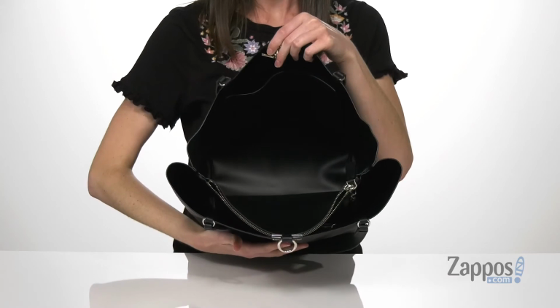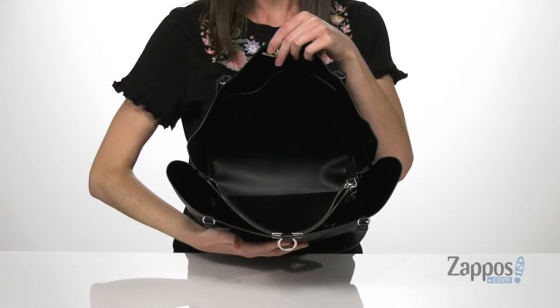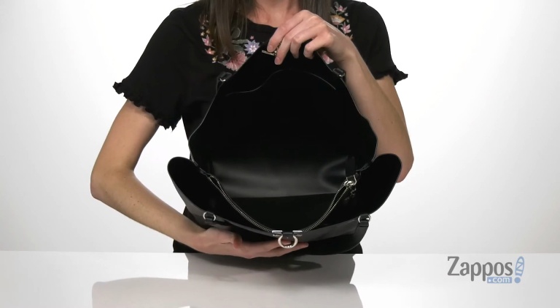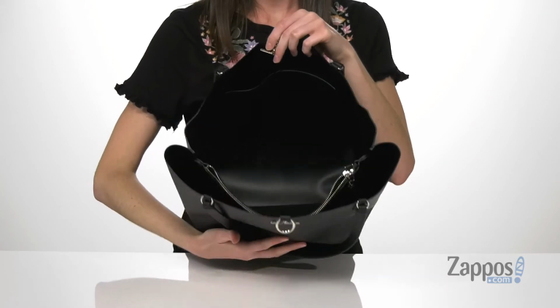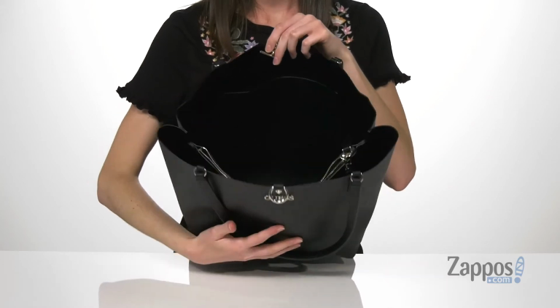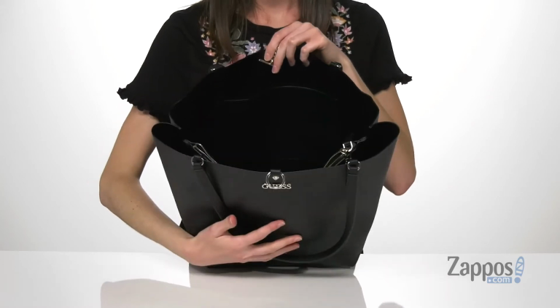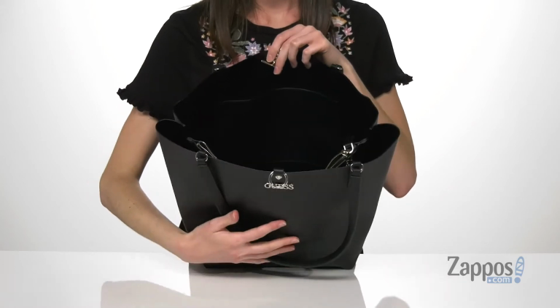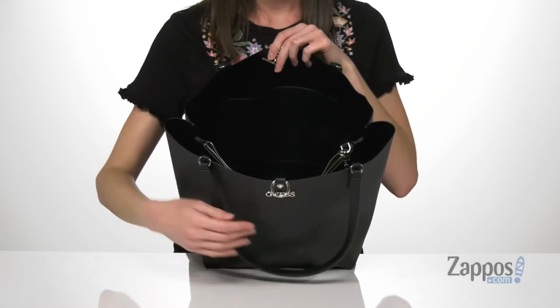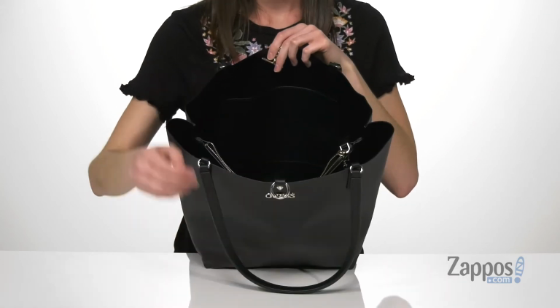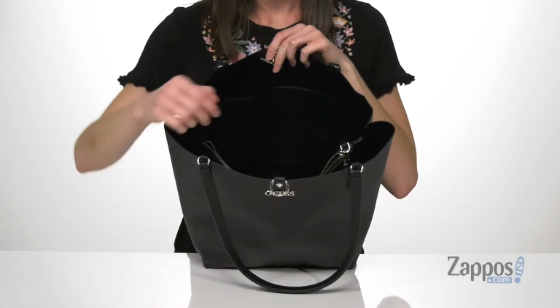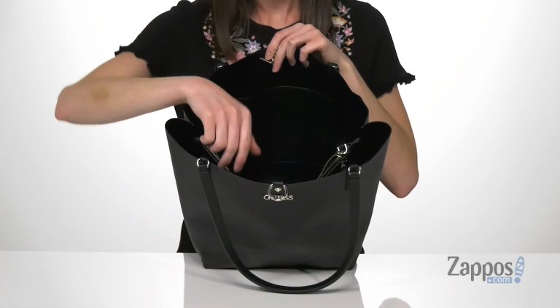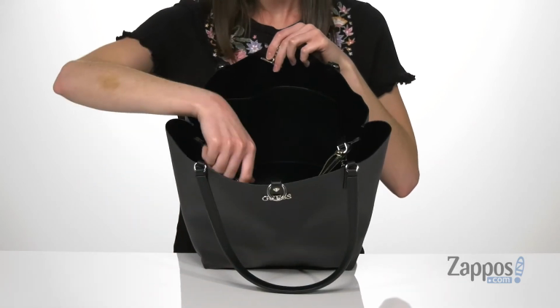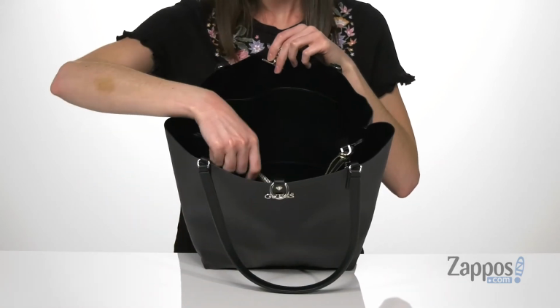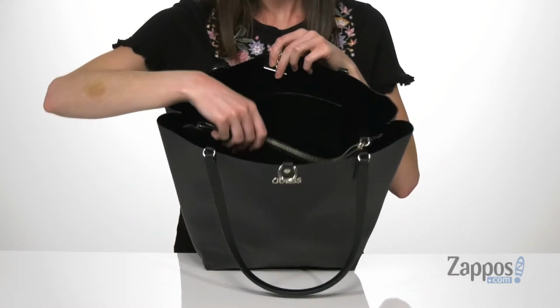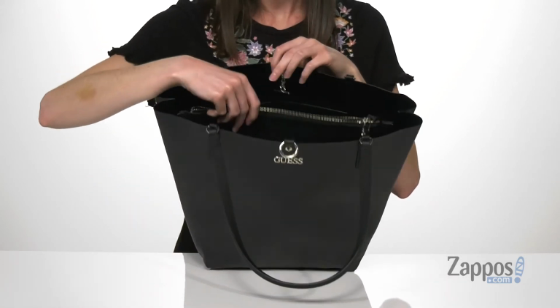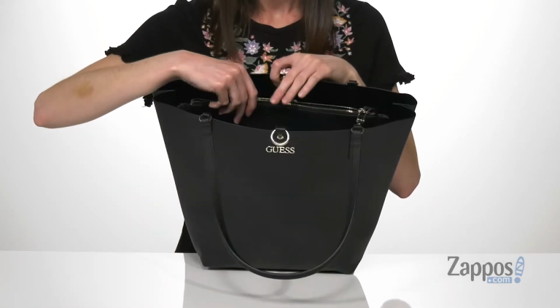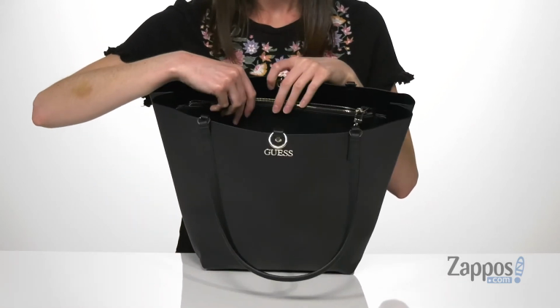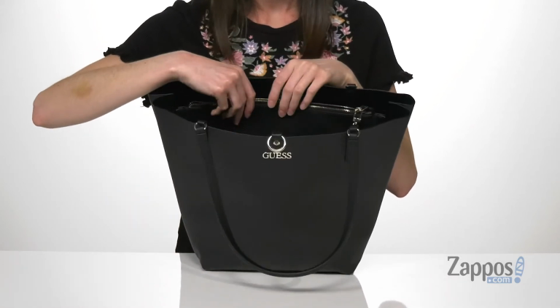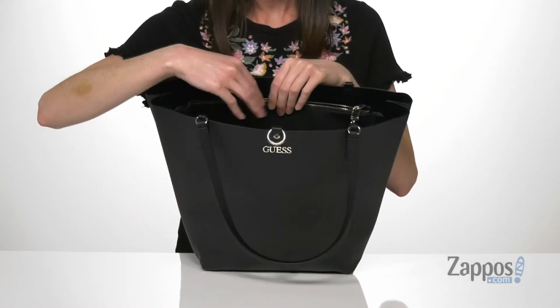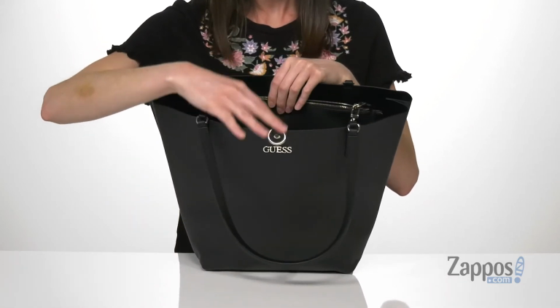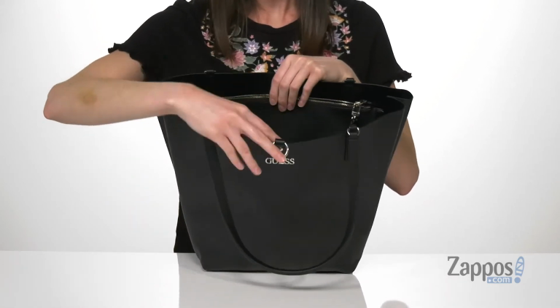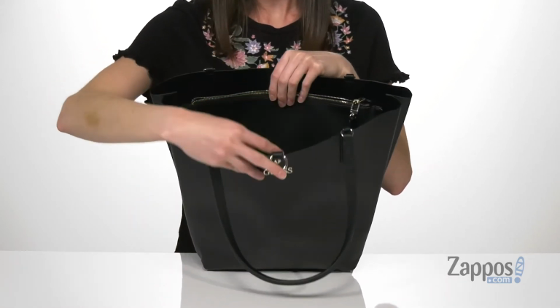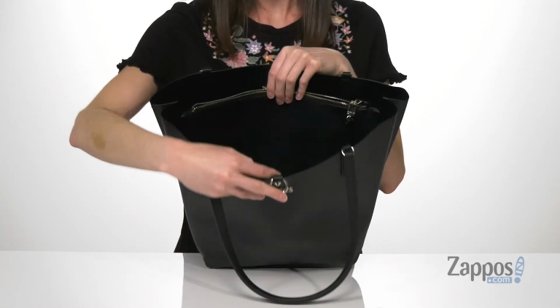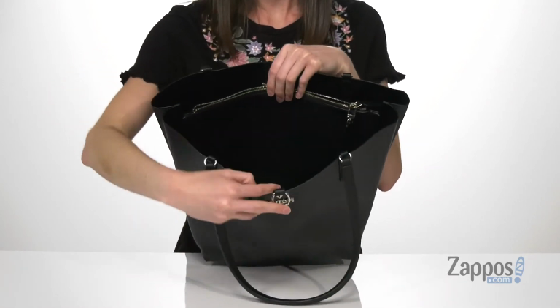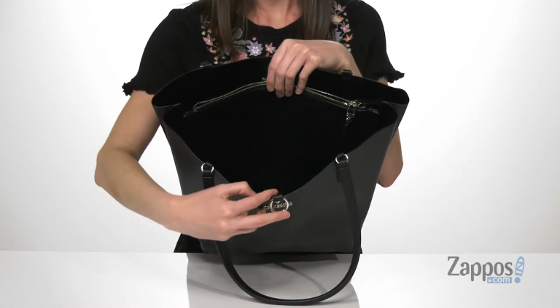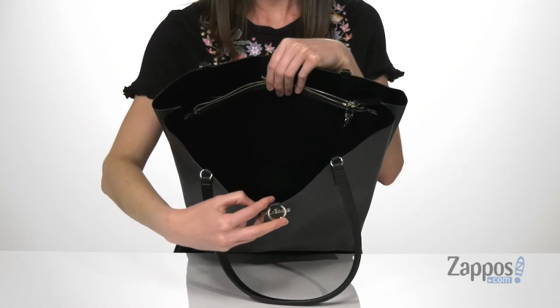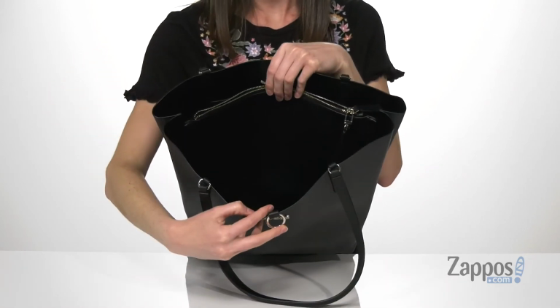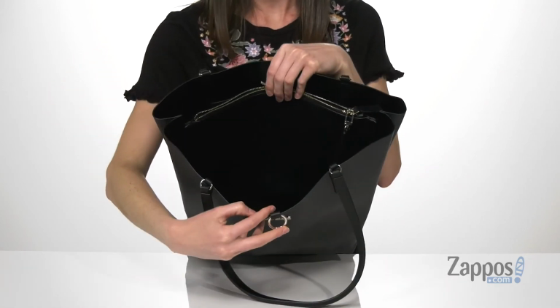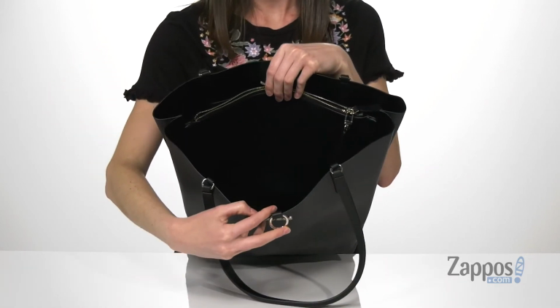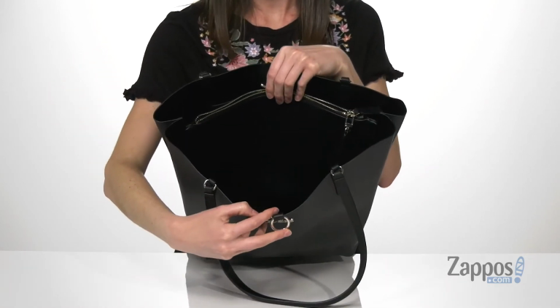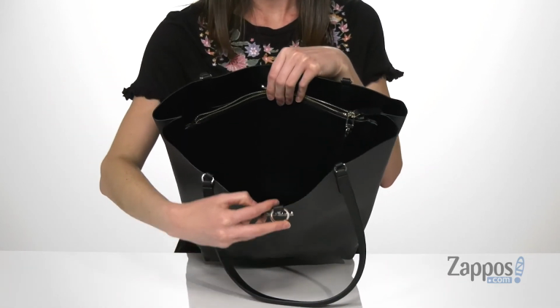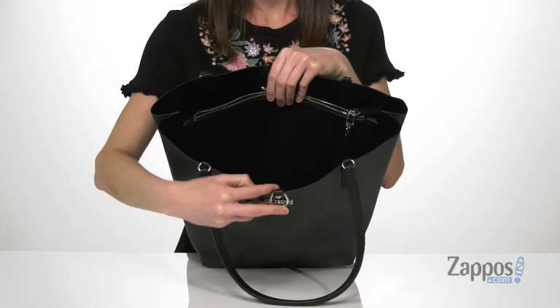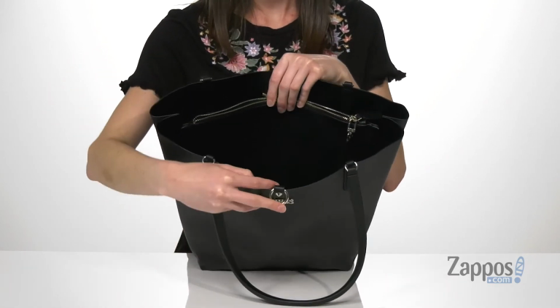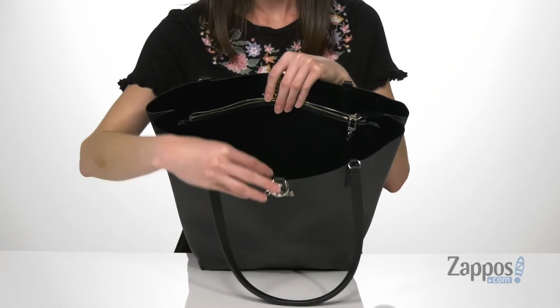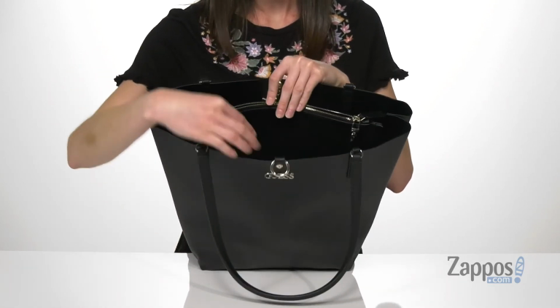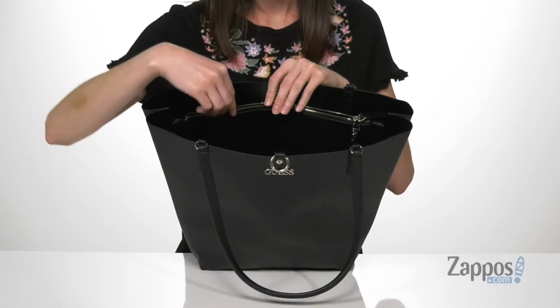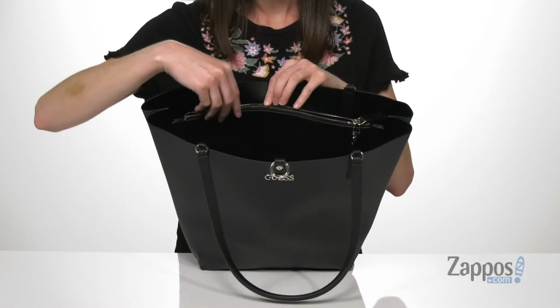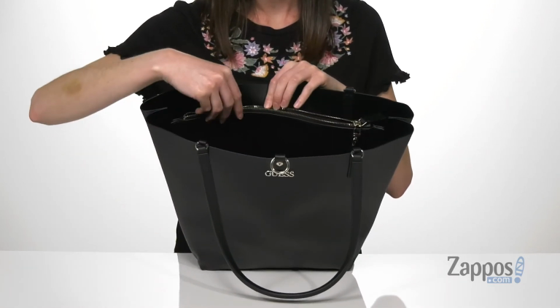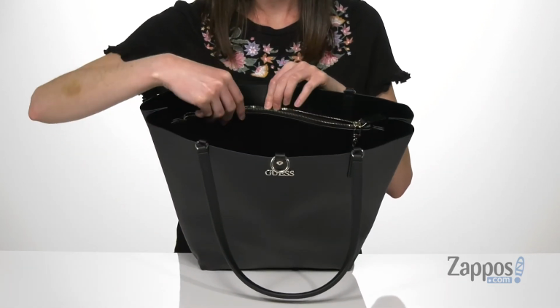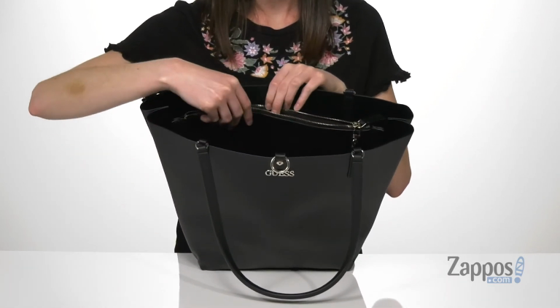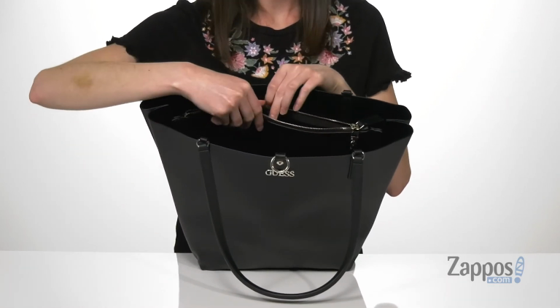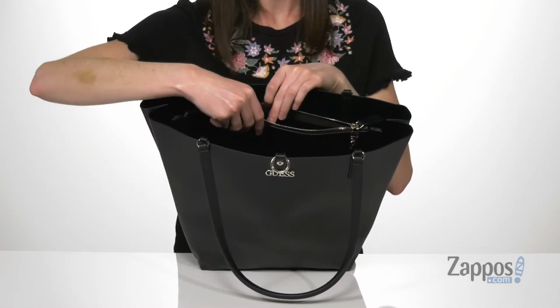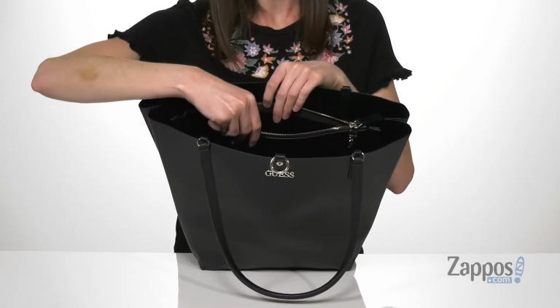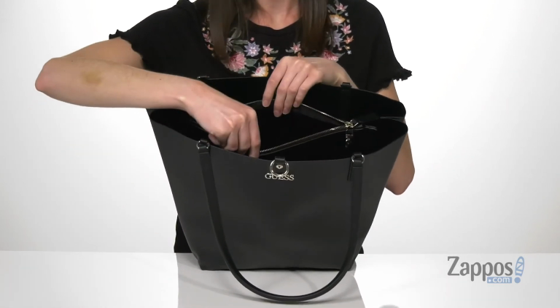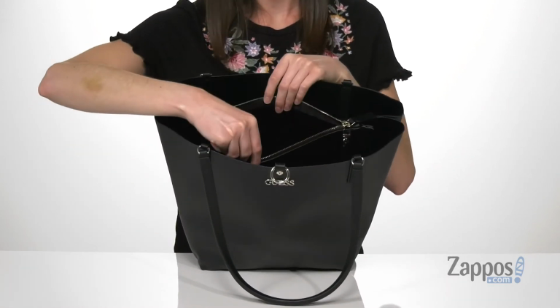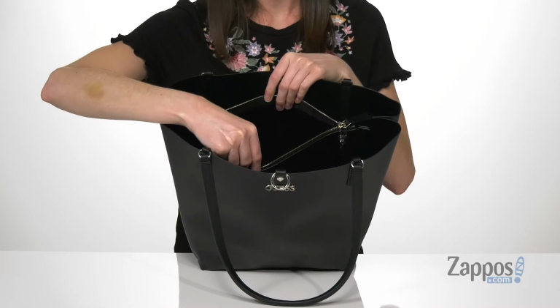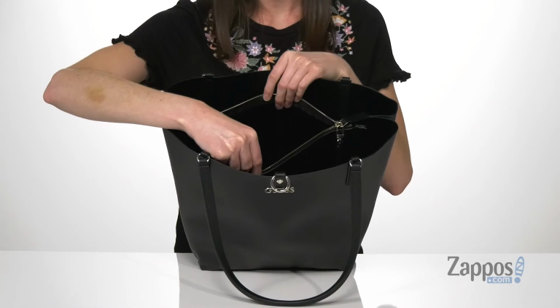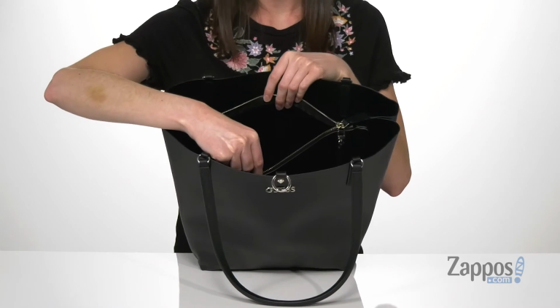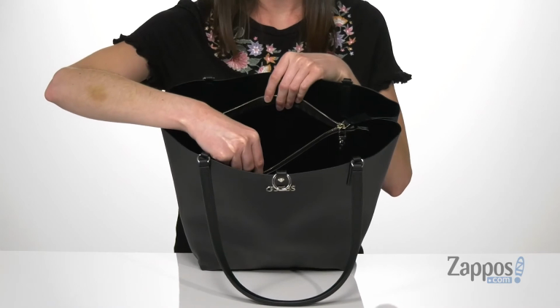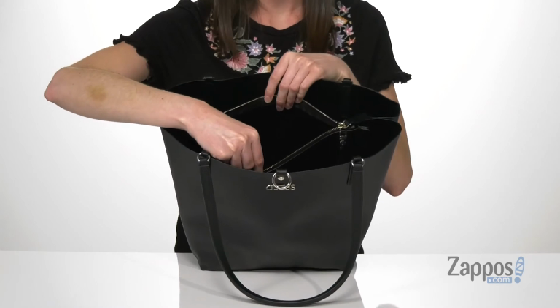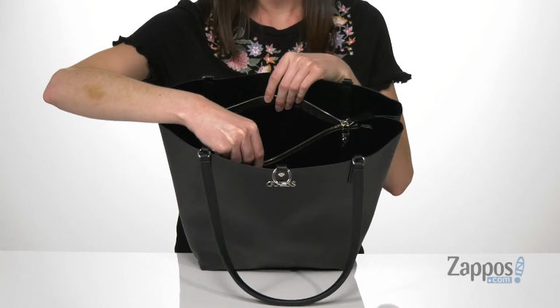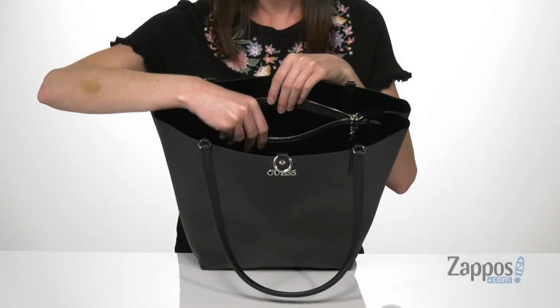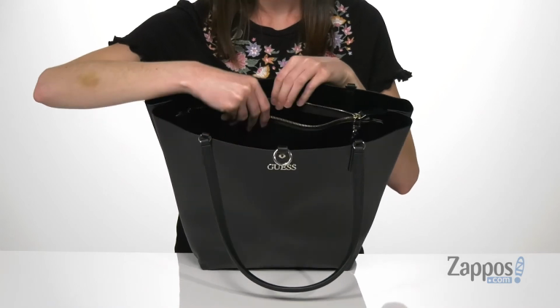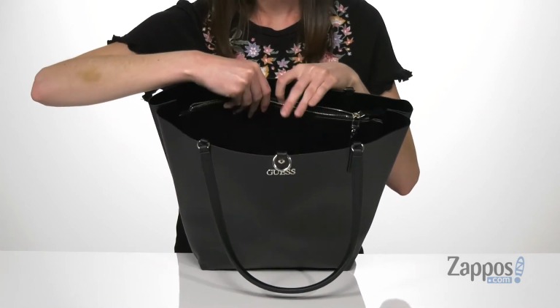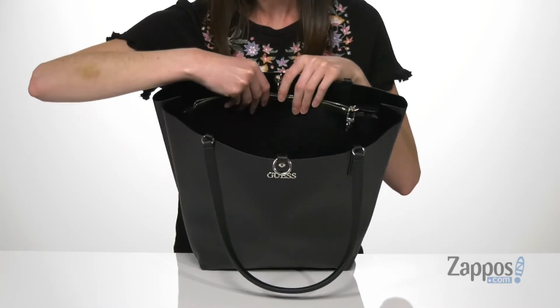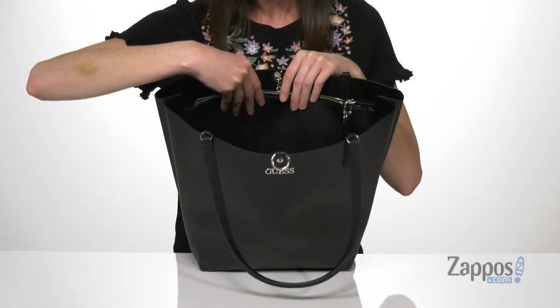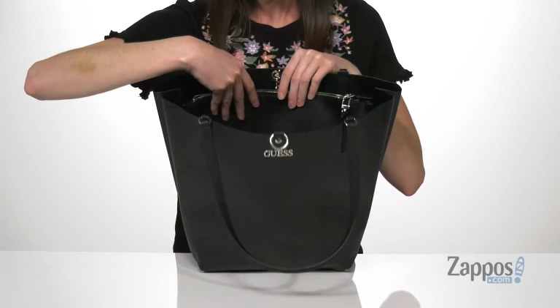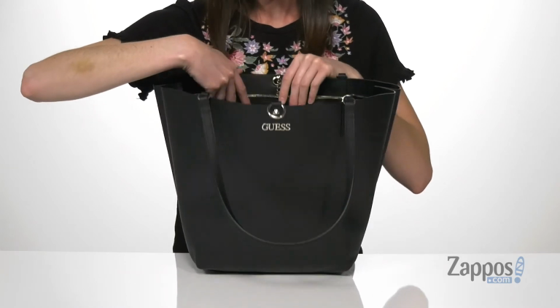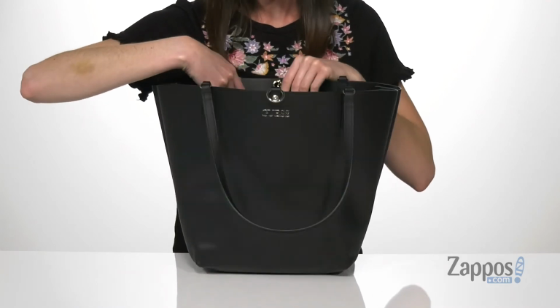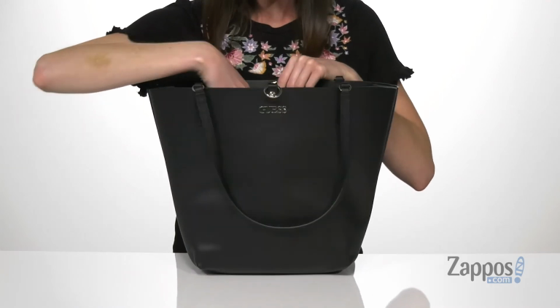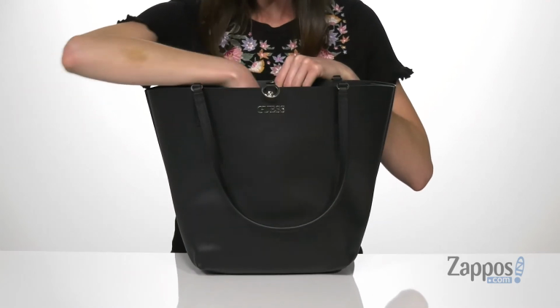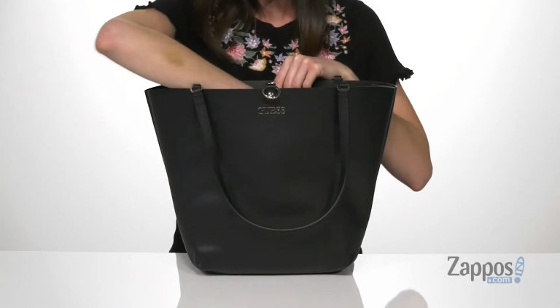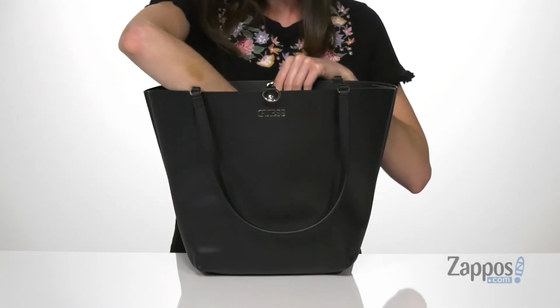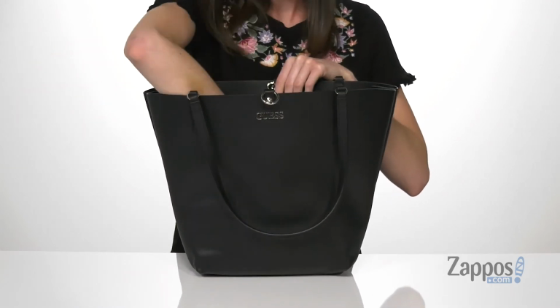Three compartments in this bag: one large slip pocket at the back, another large slip pocket at the front, and you've got the zippered pocket in the center.